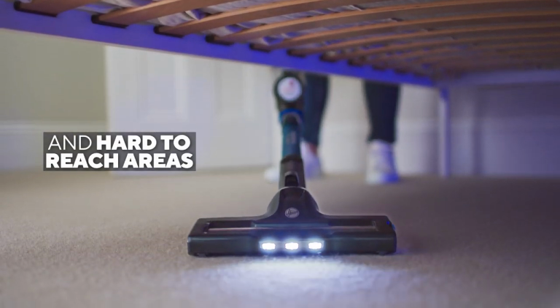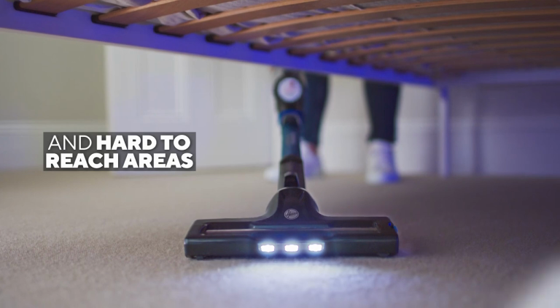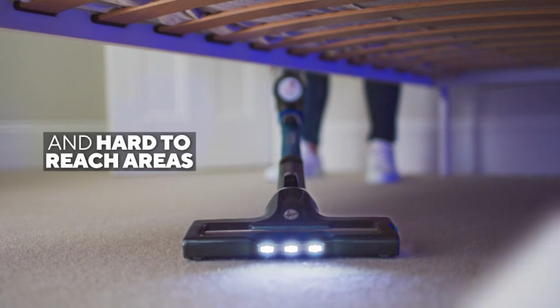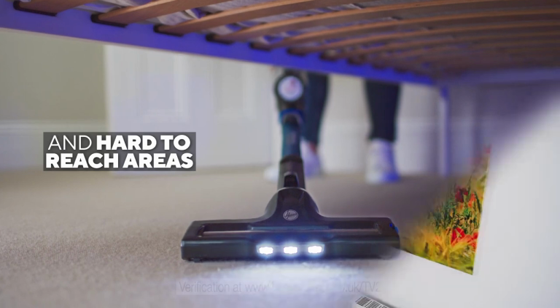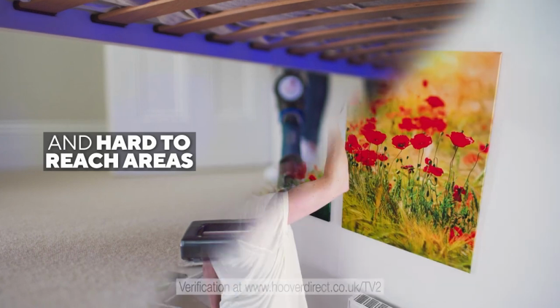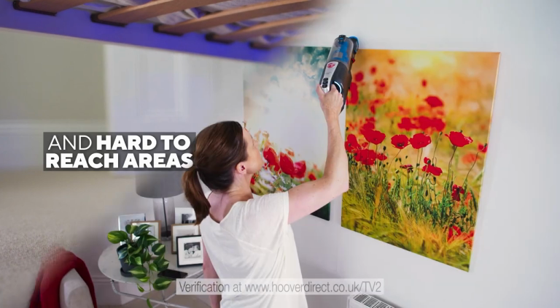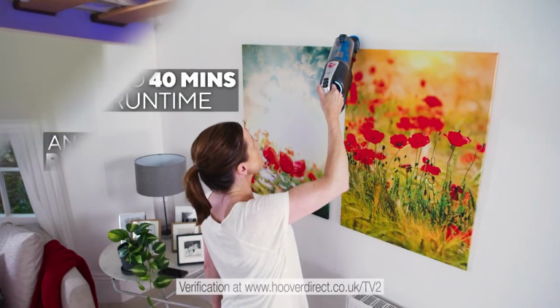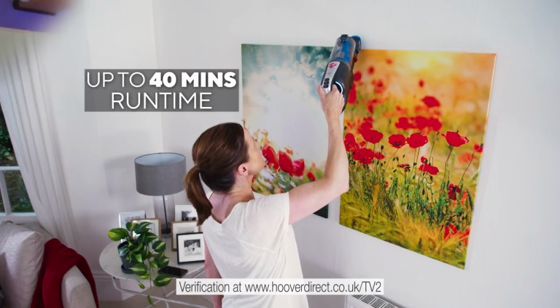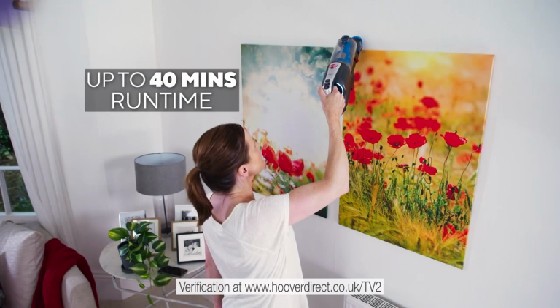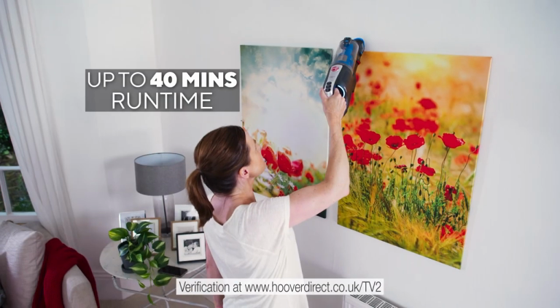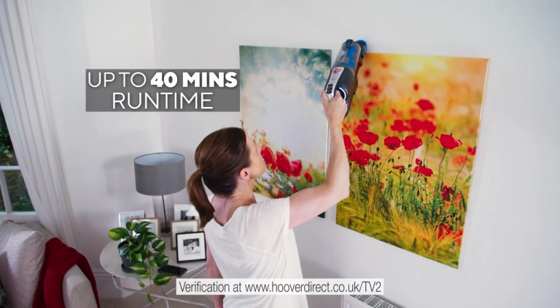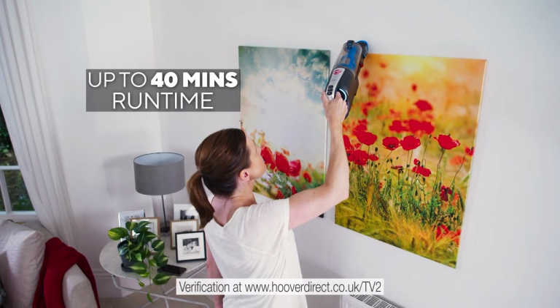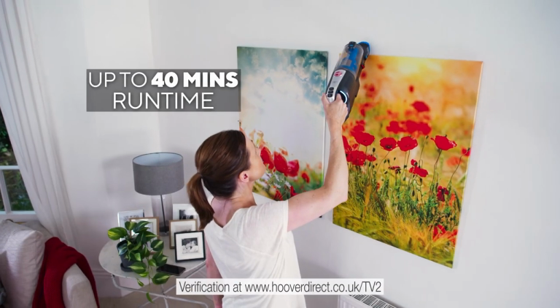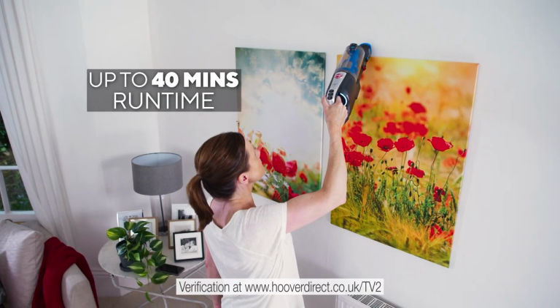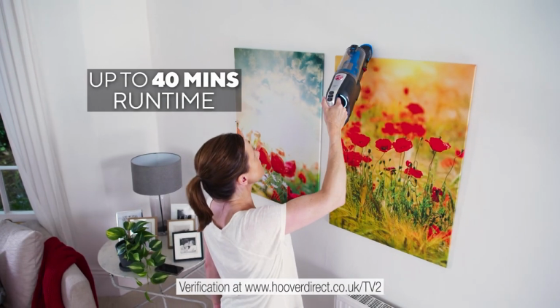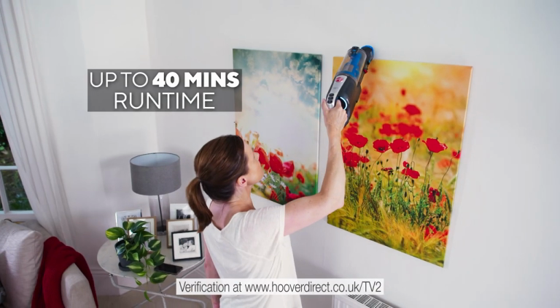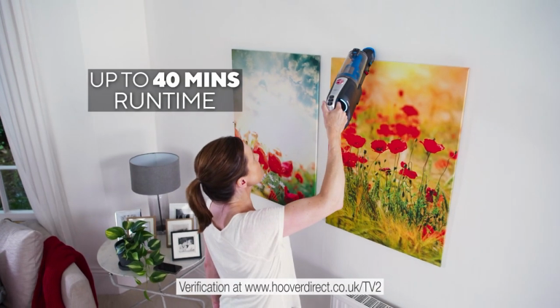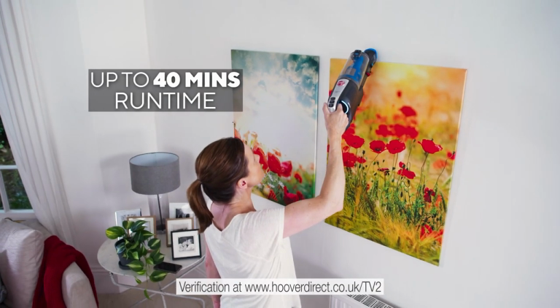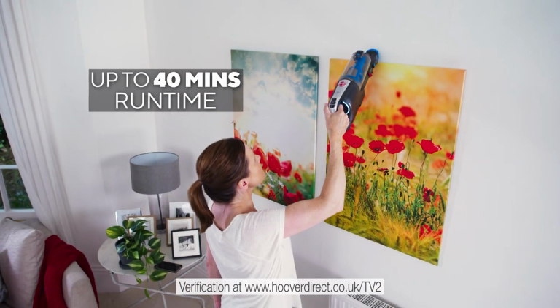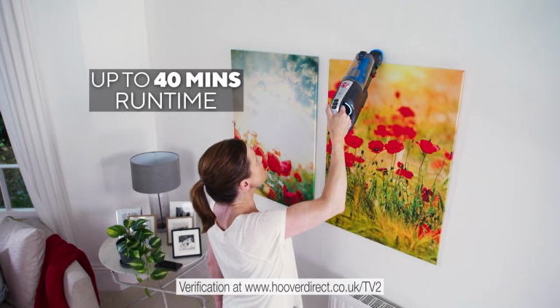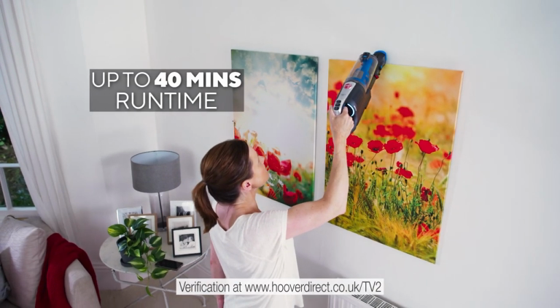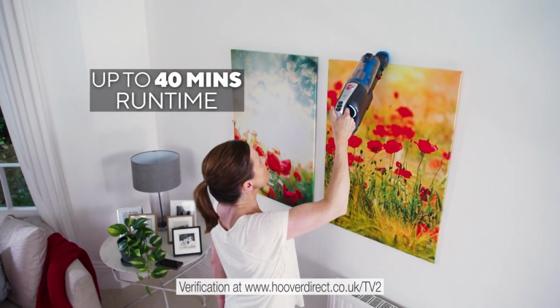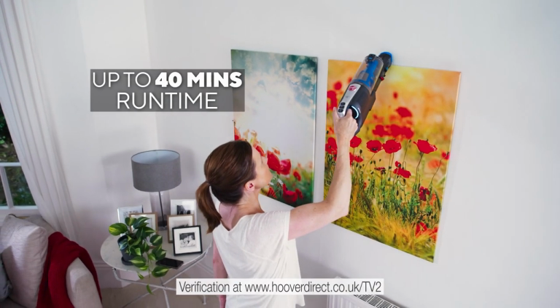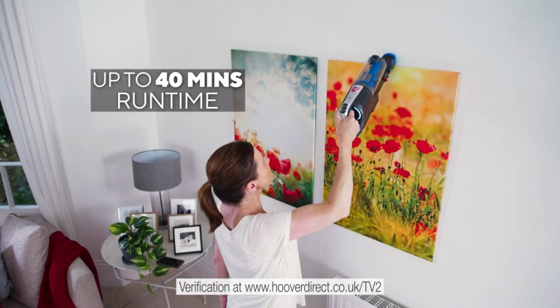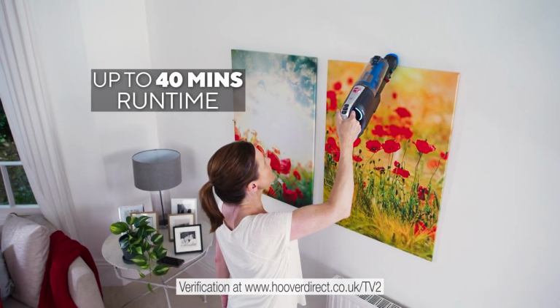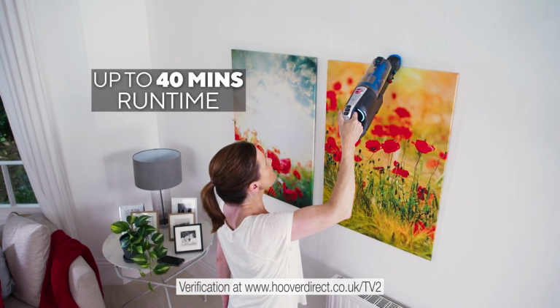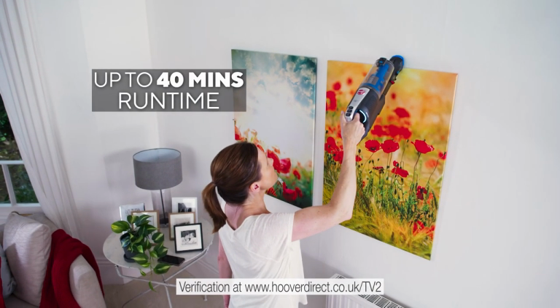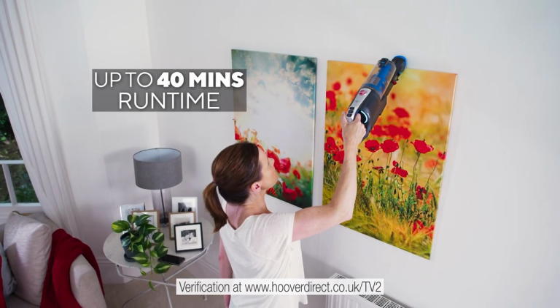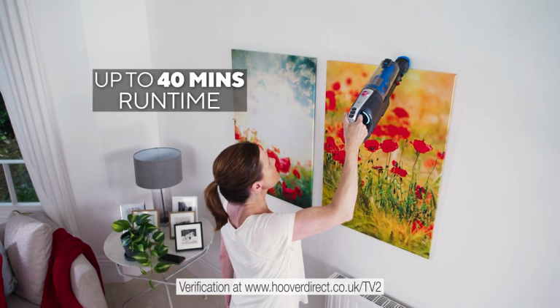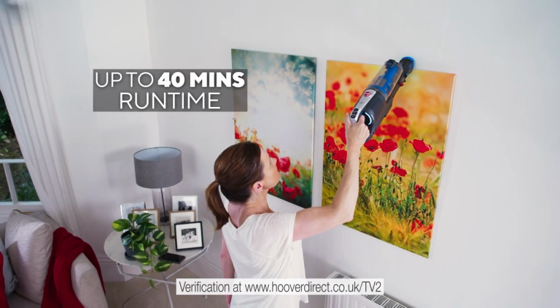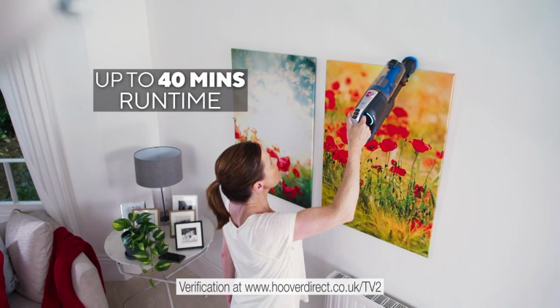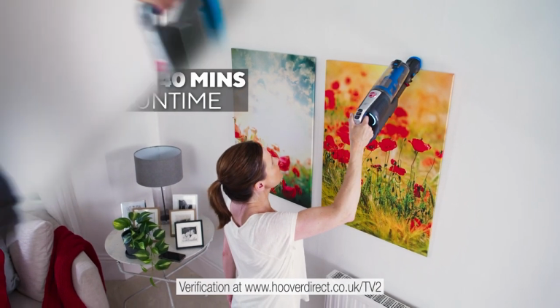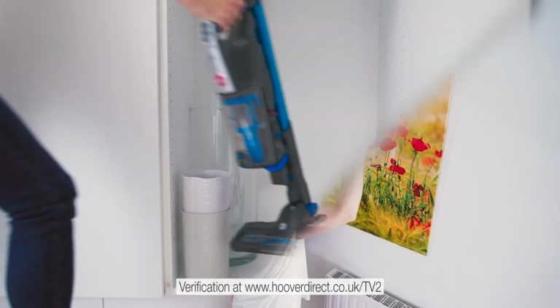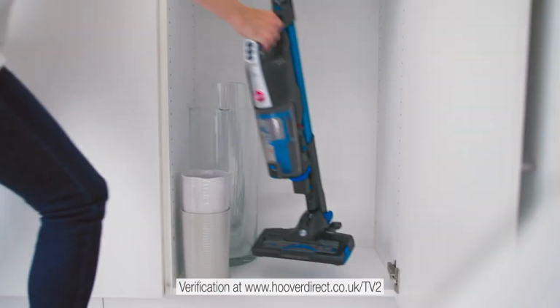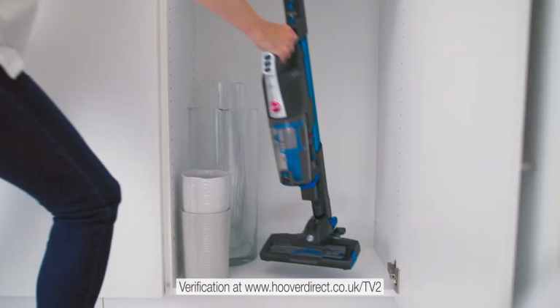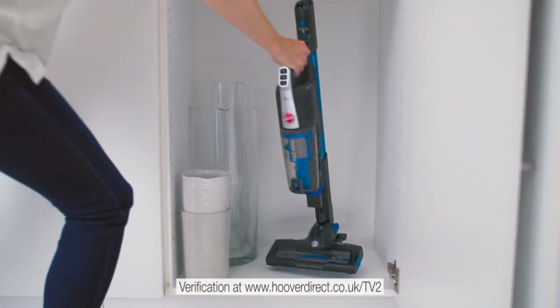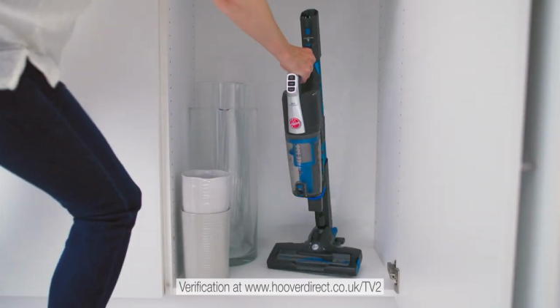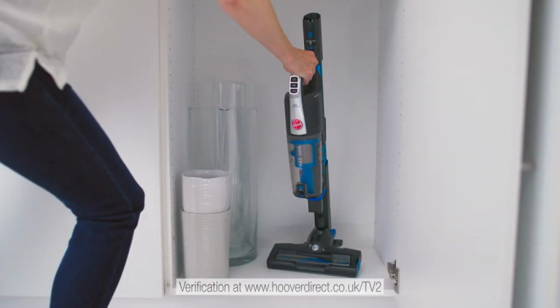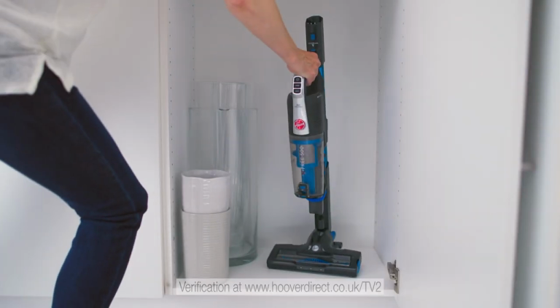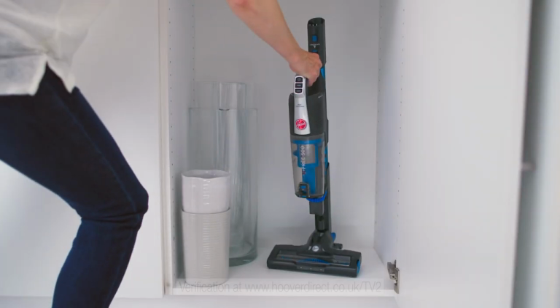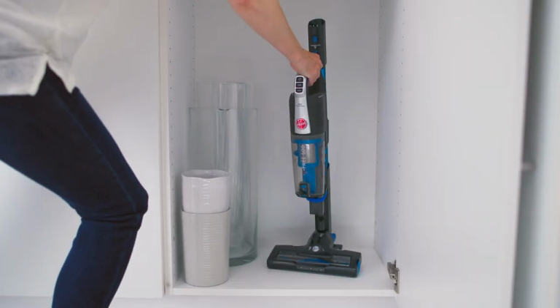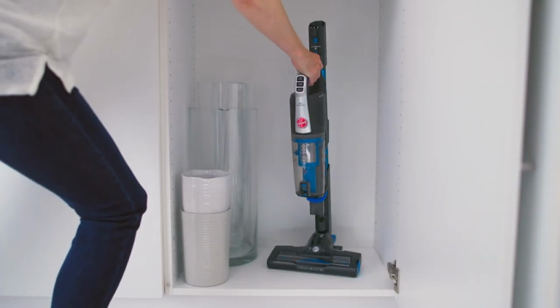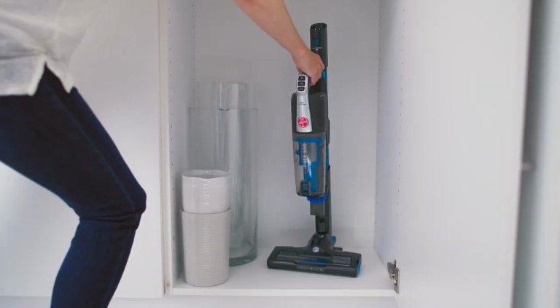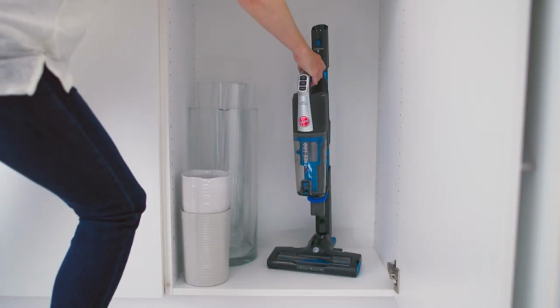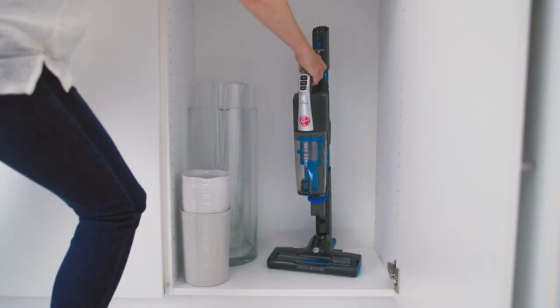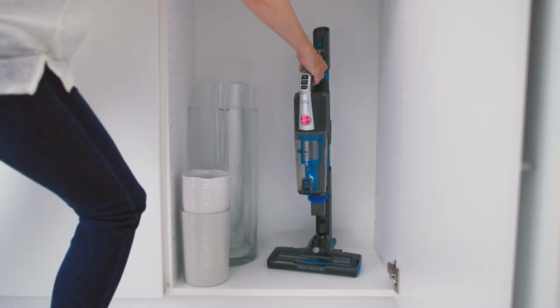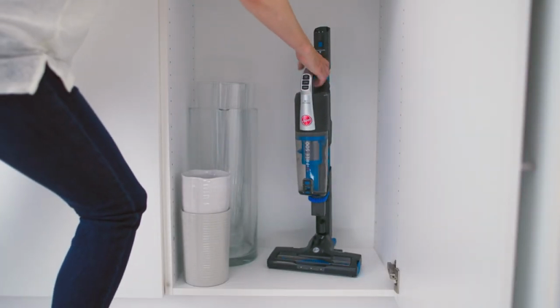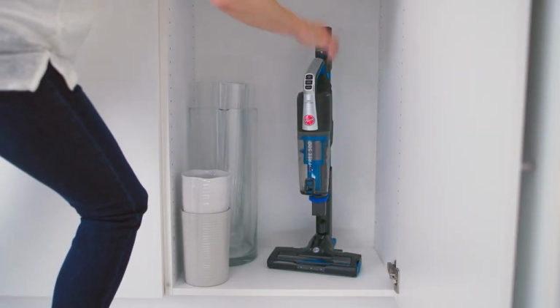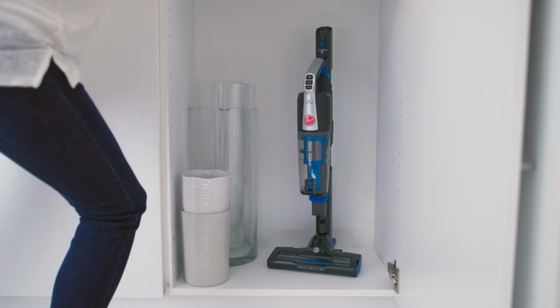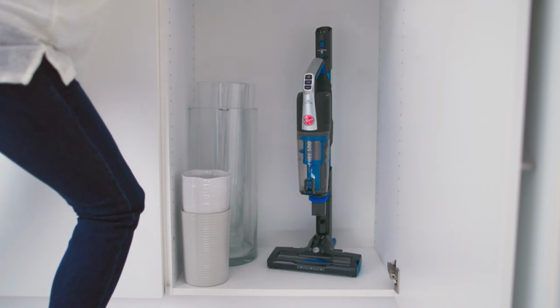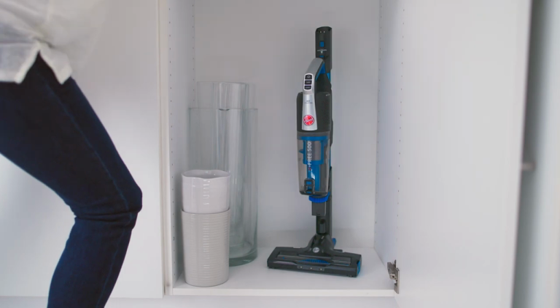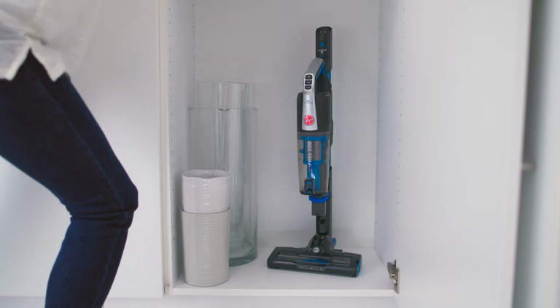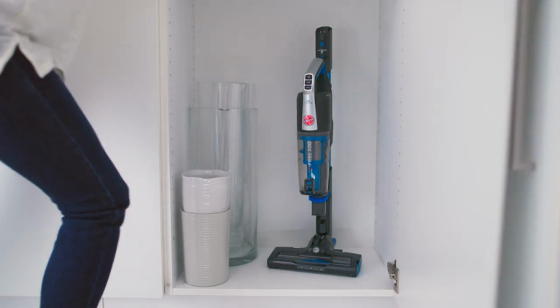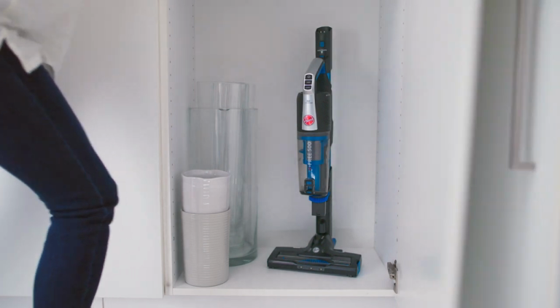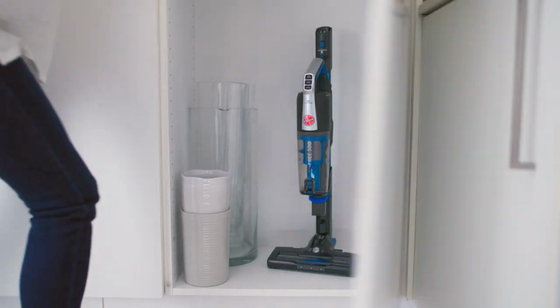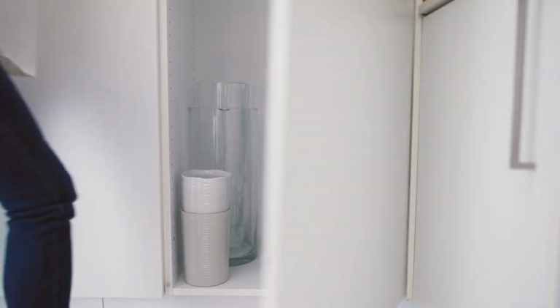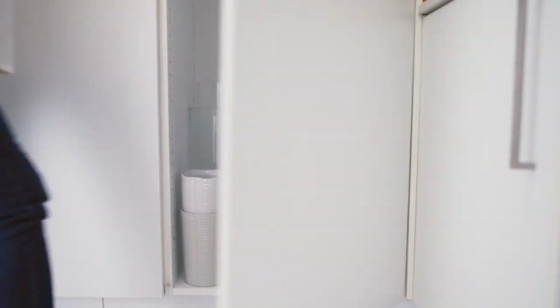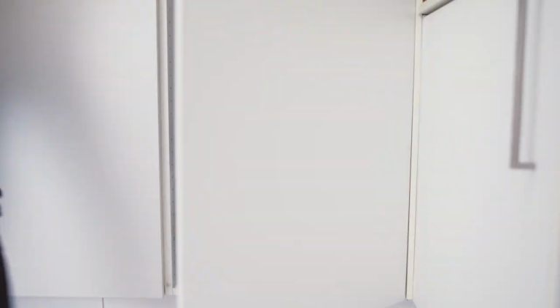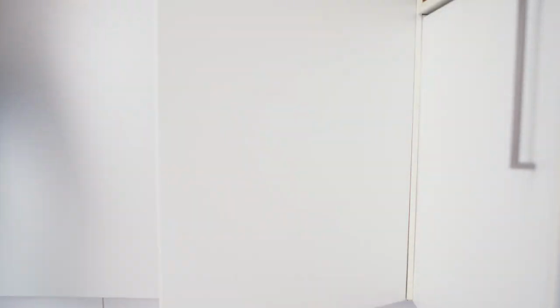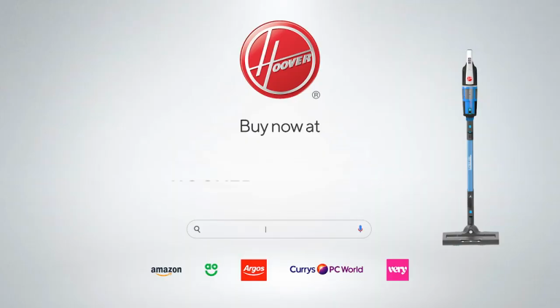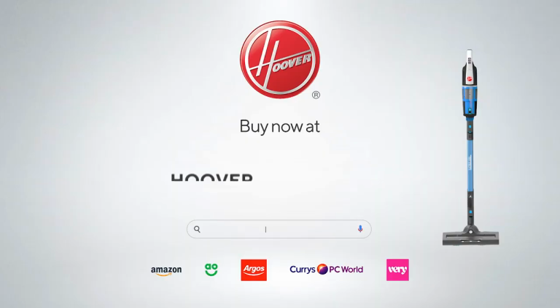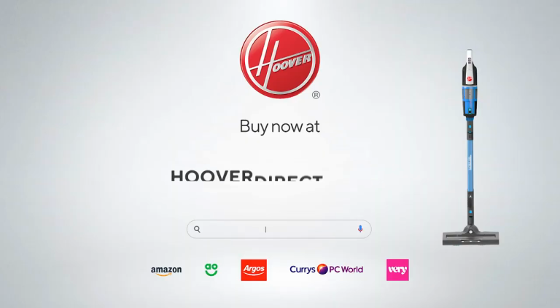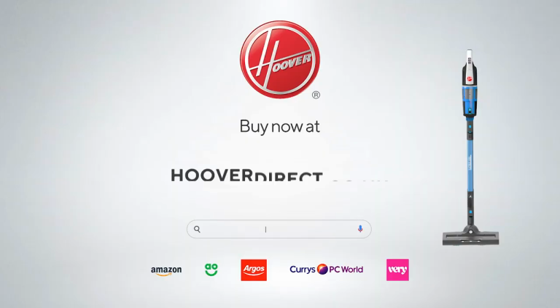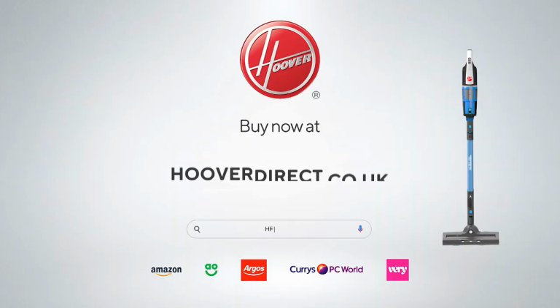Its lithium-ion battery delivers up to 40 minutes of runtime, and when you're finished, it transforms so it can be stored away conveniently.